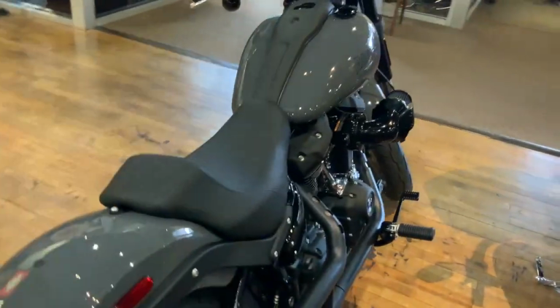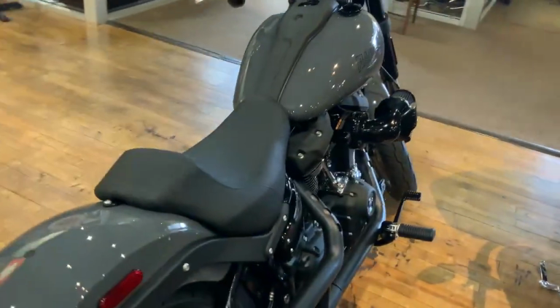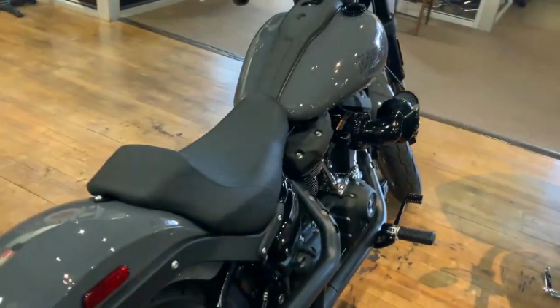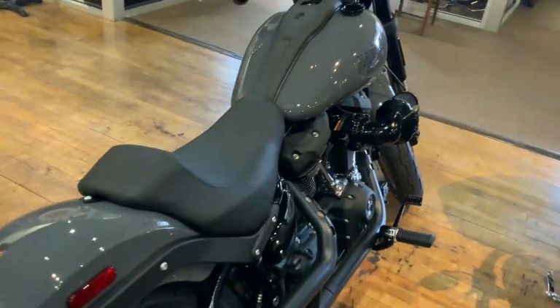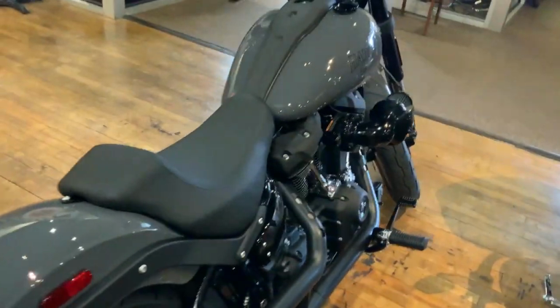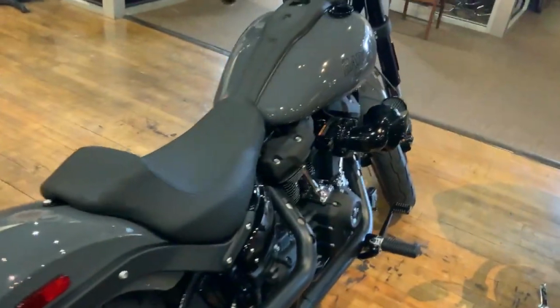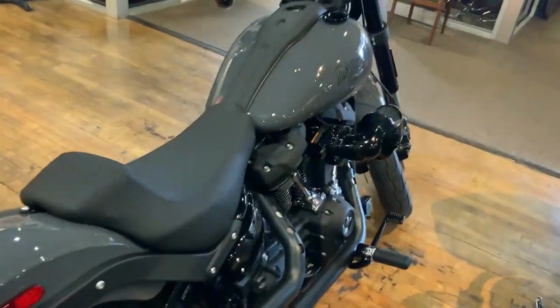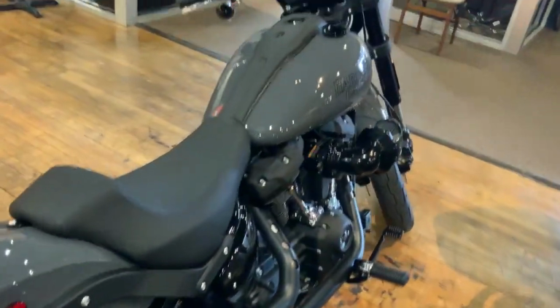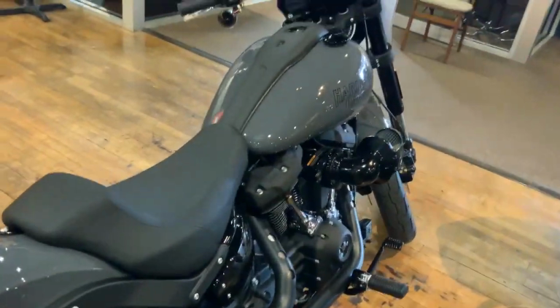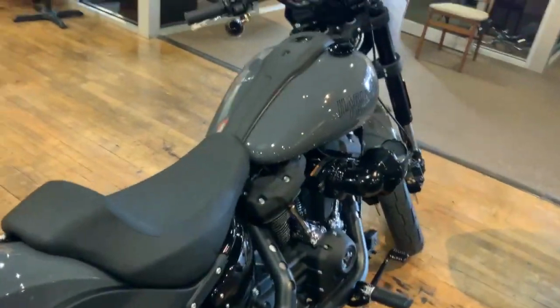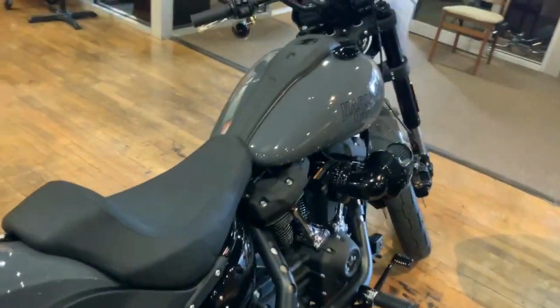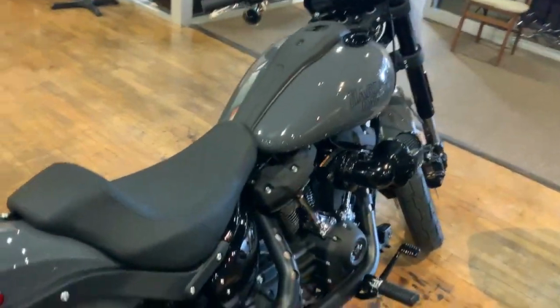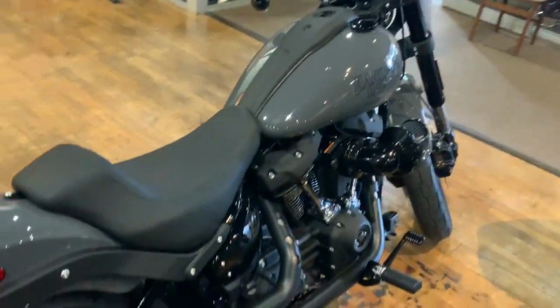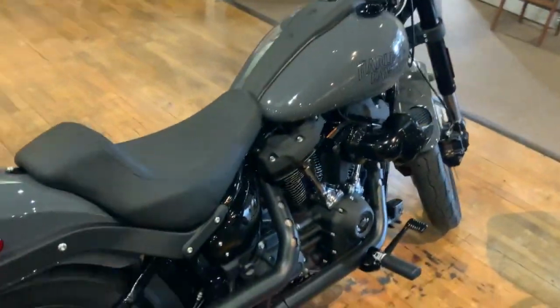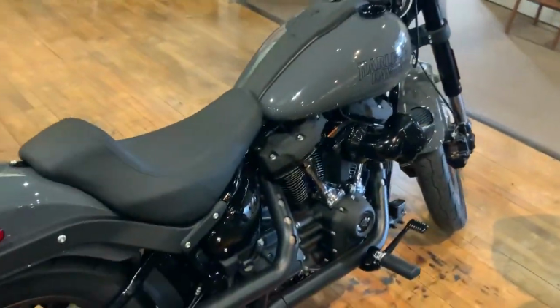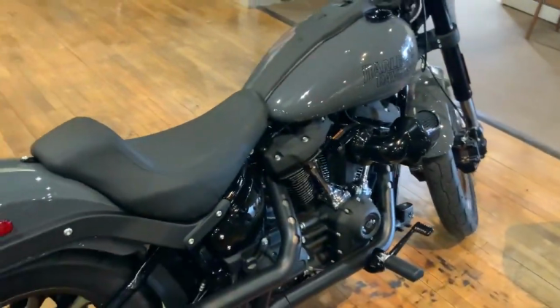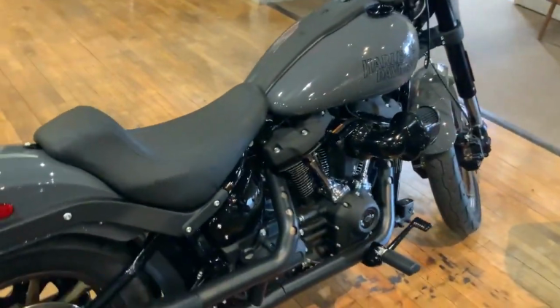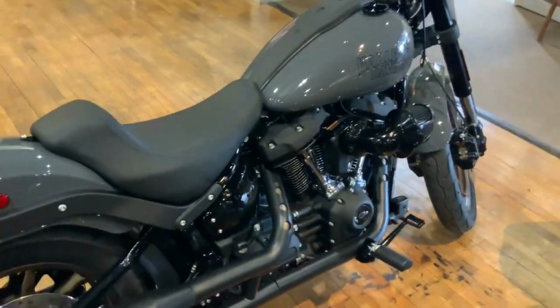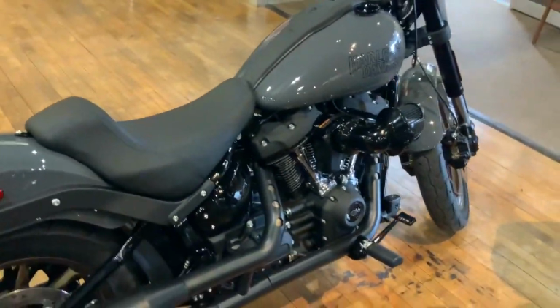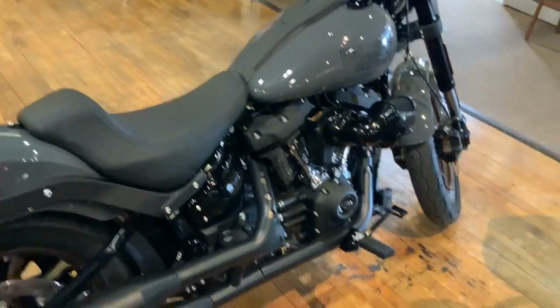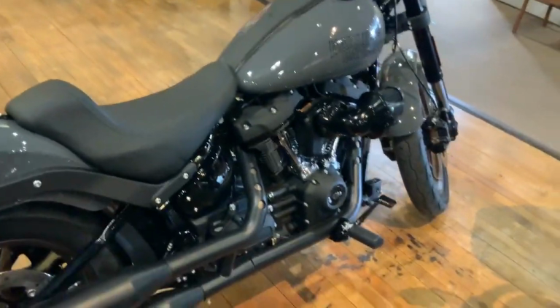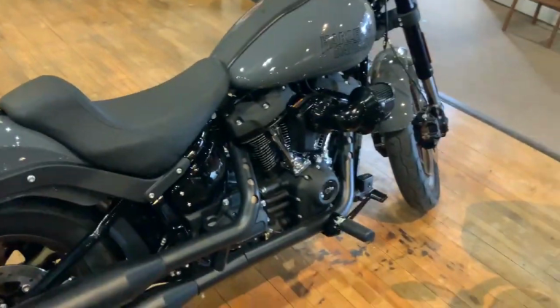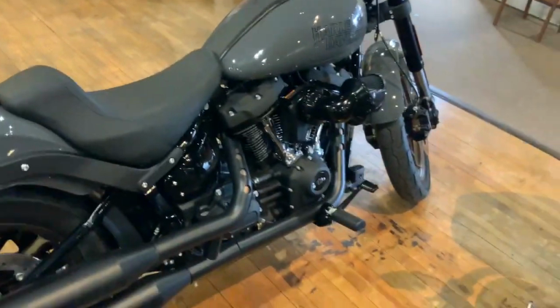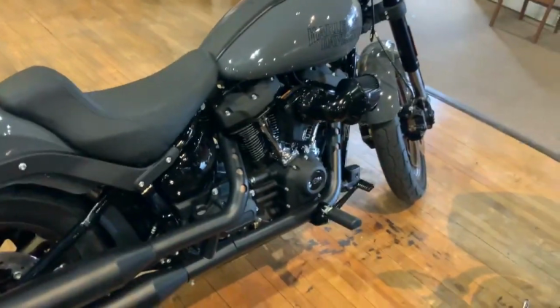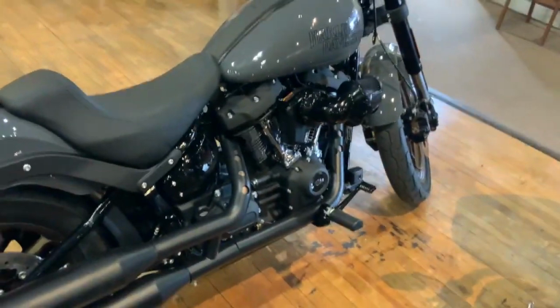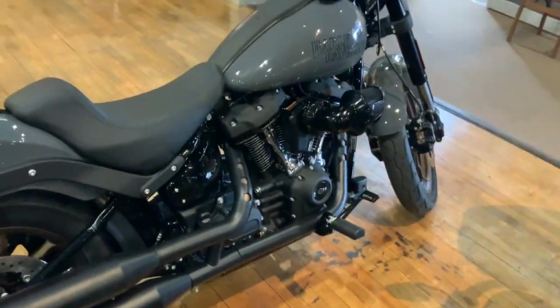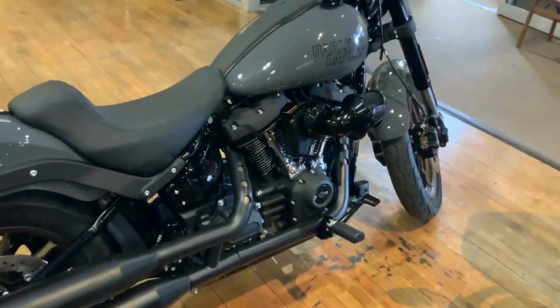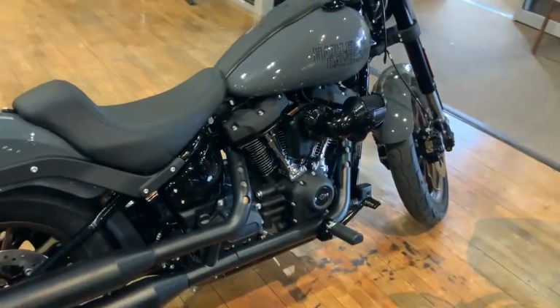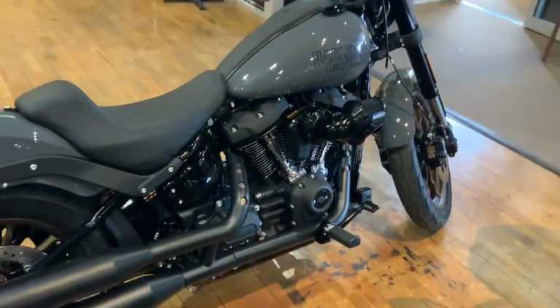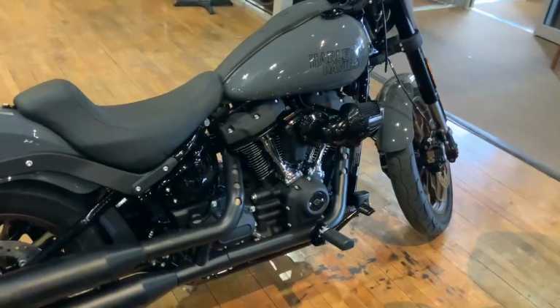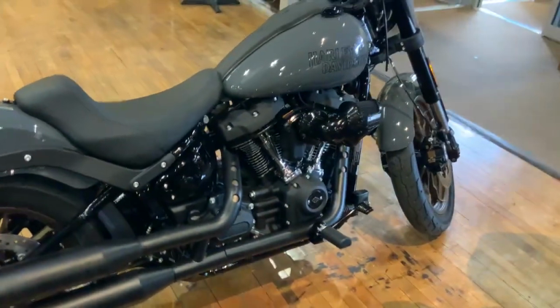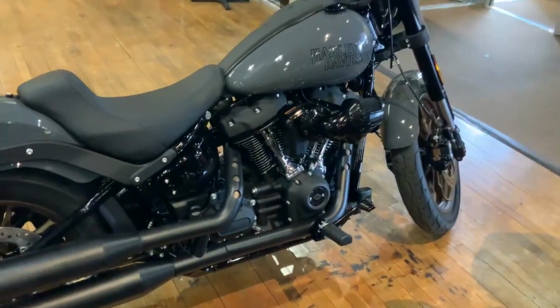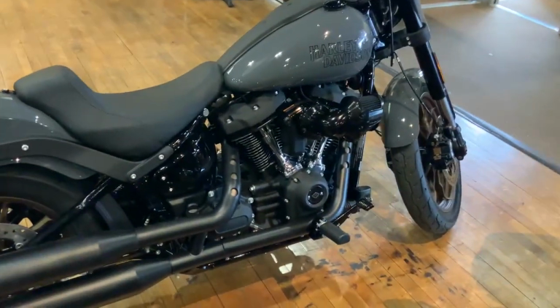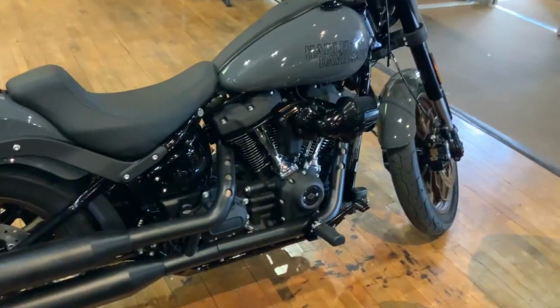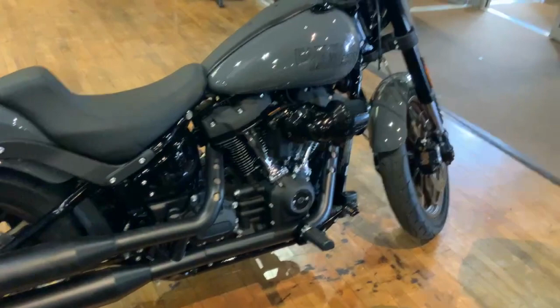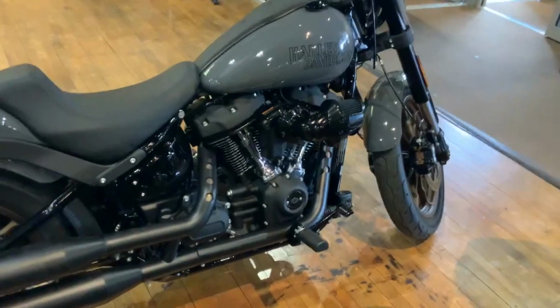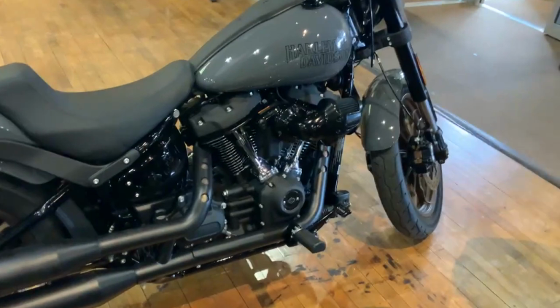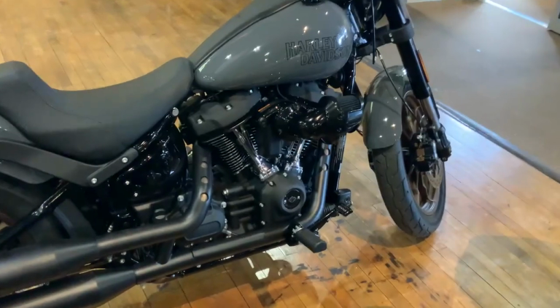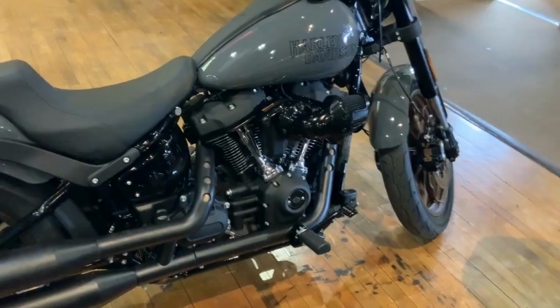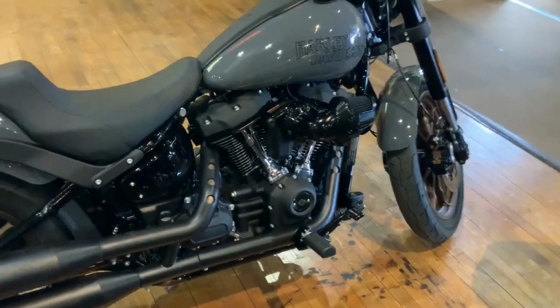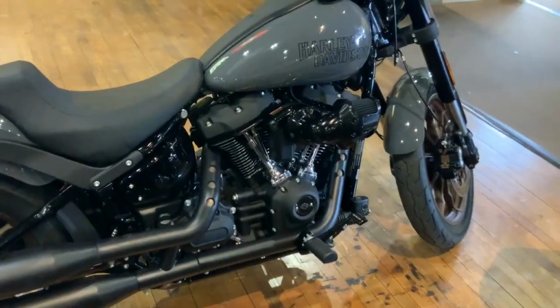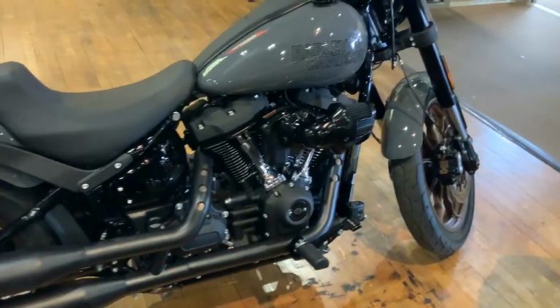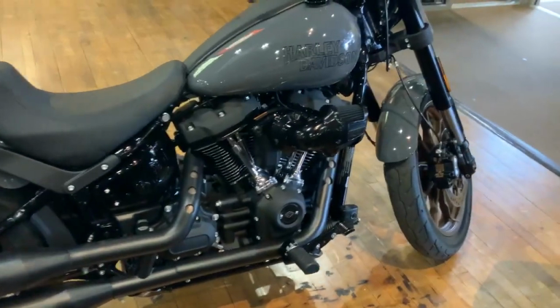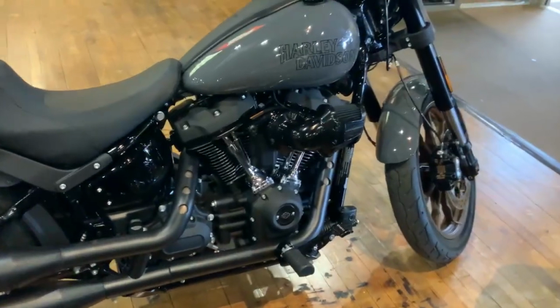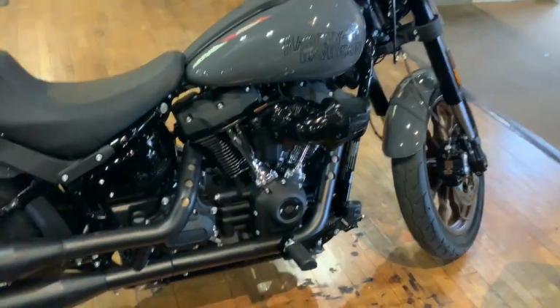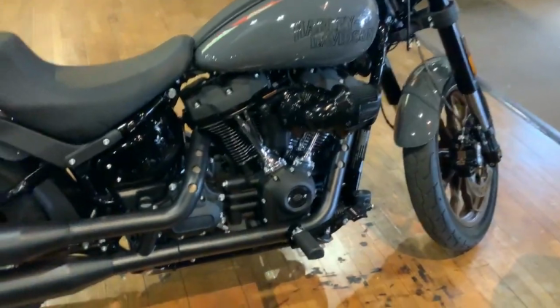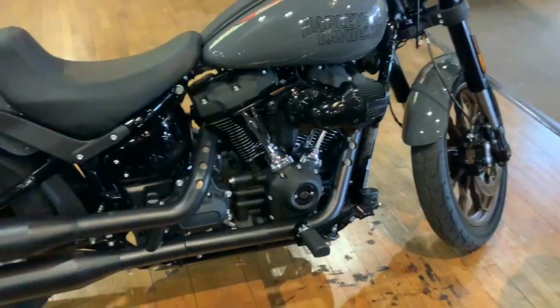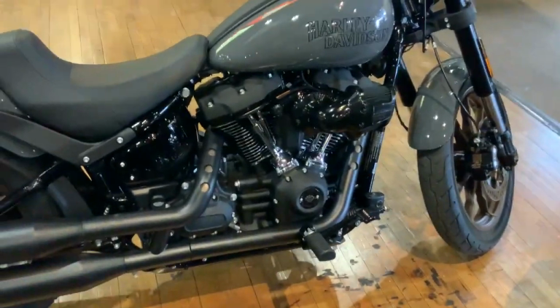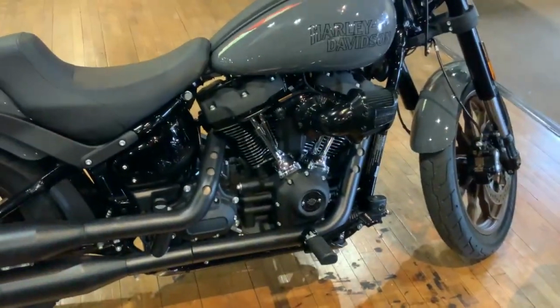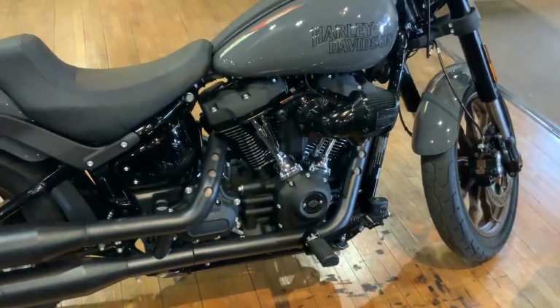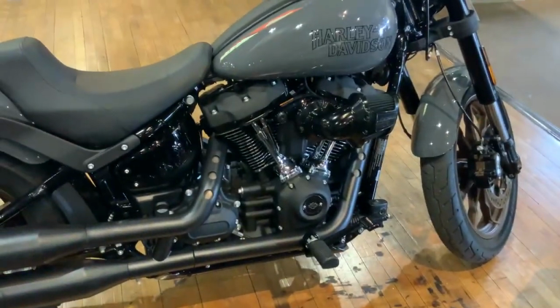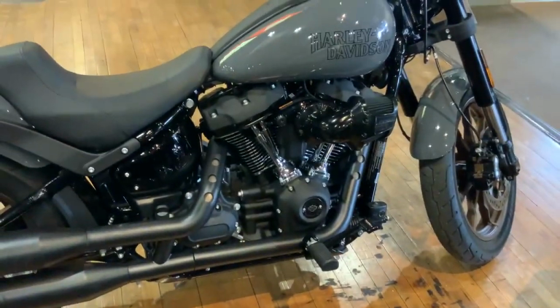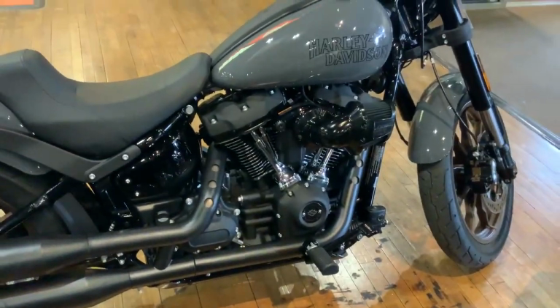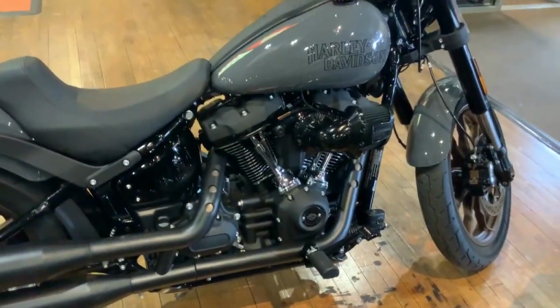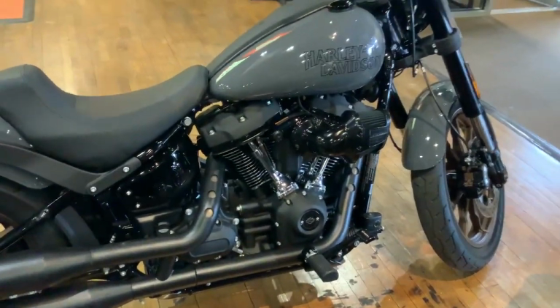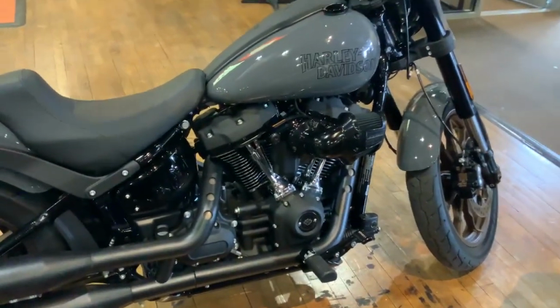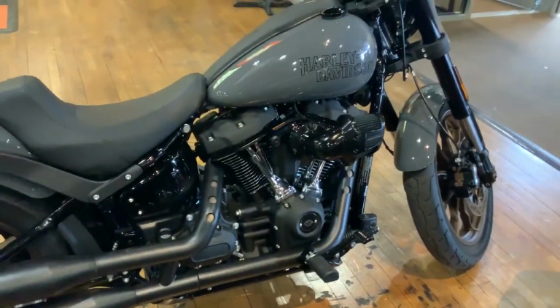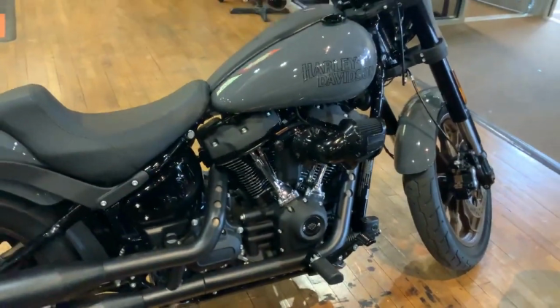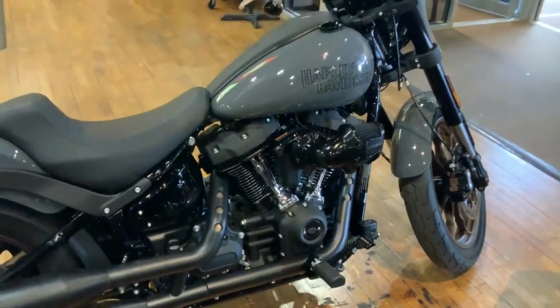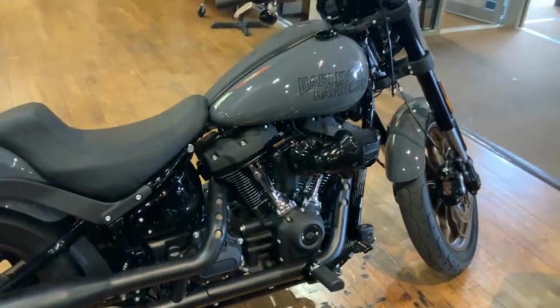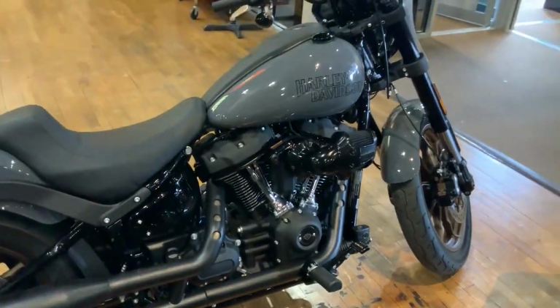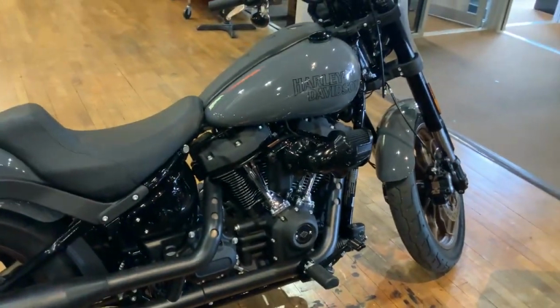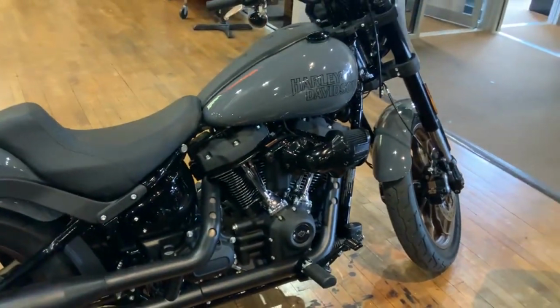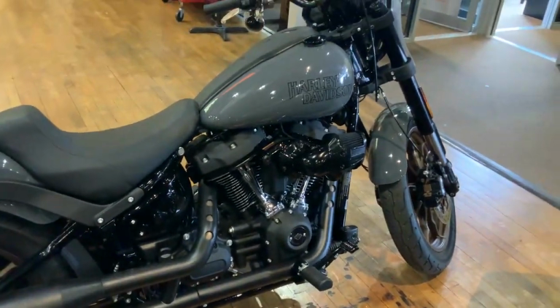The meat and potatoes of this bike is that 117 cubic inch engine that's now available on a Softail — first time ever. Wow, this is incredible.